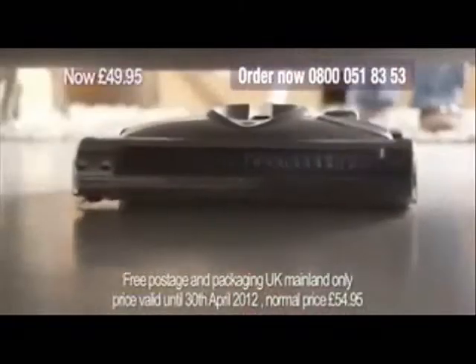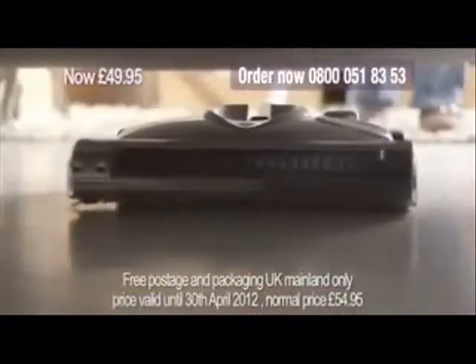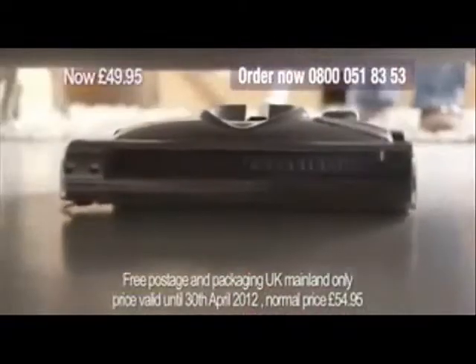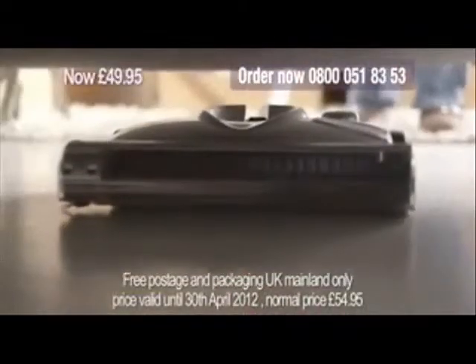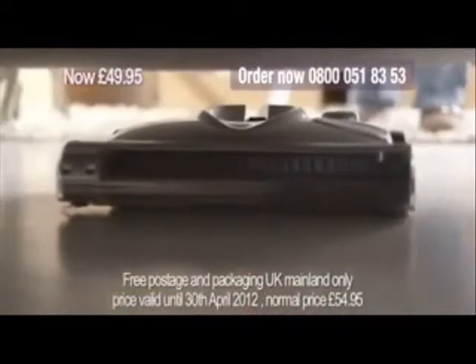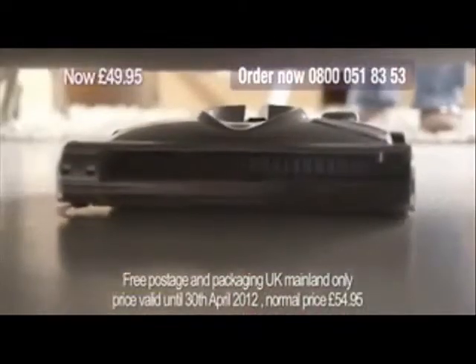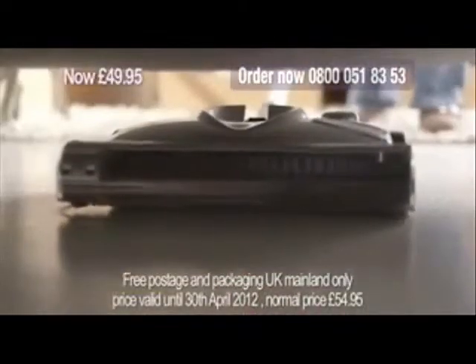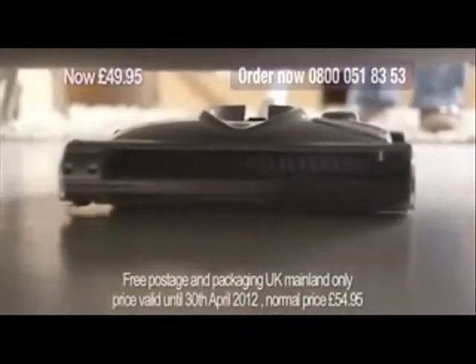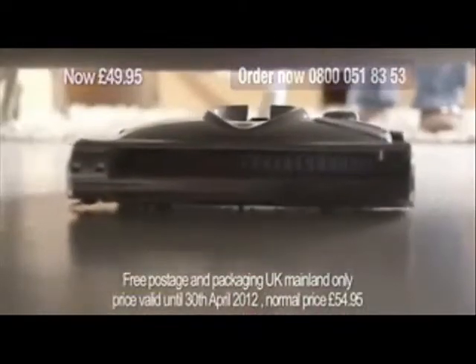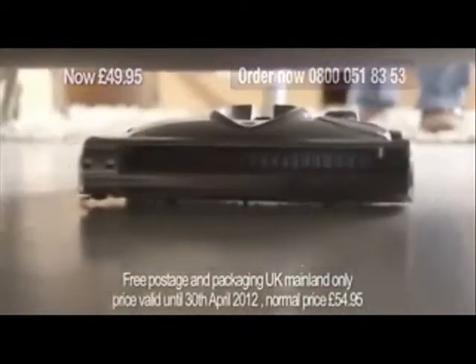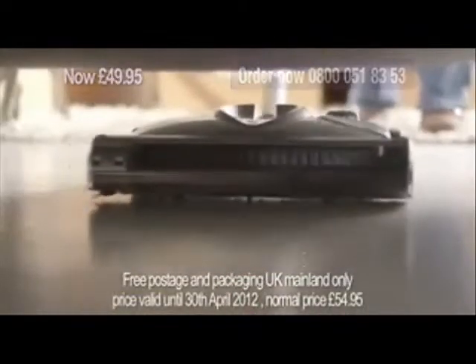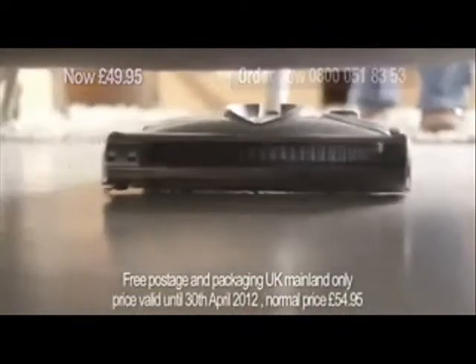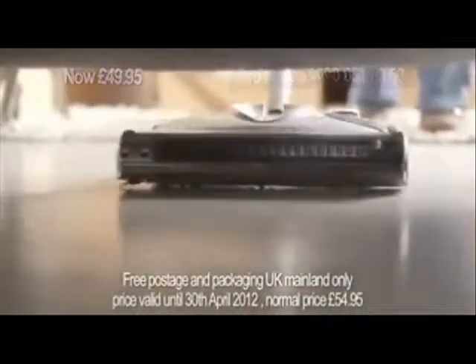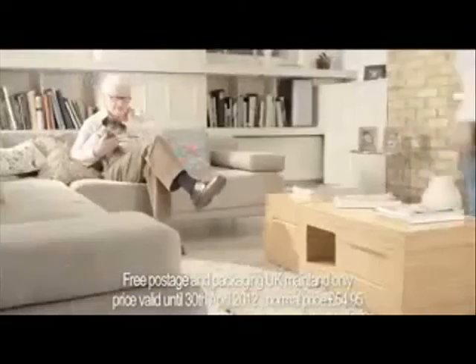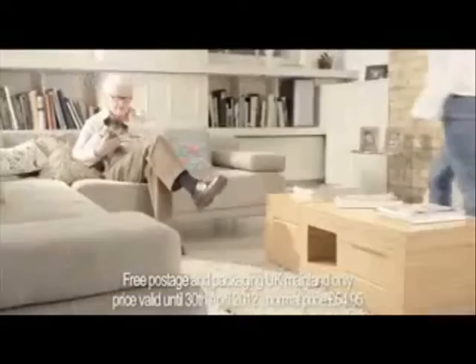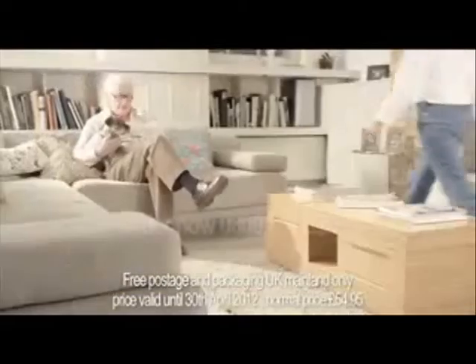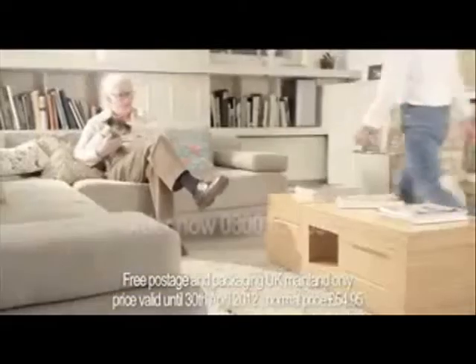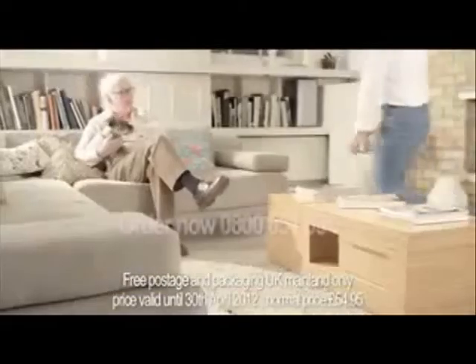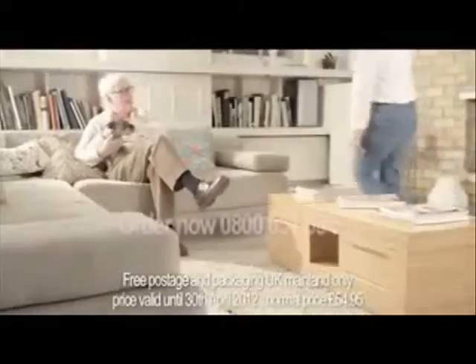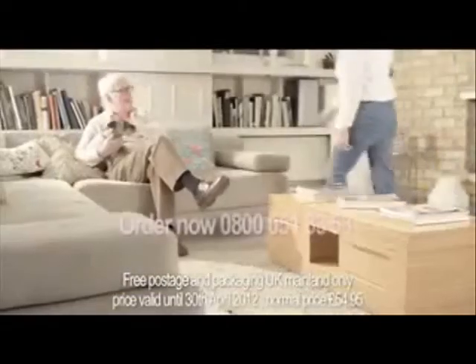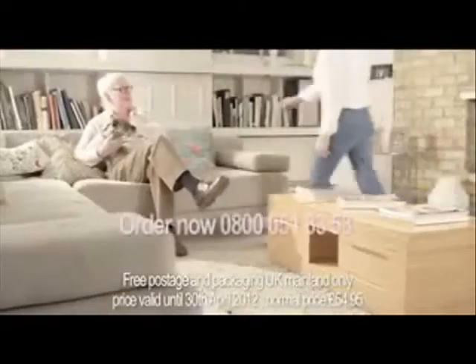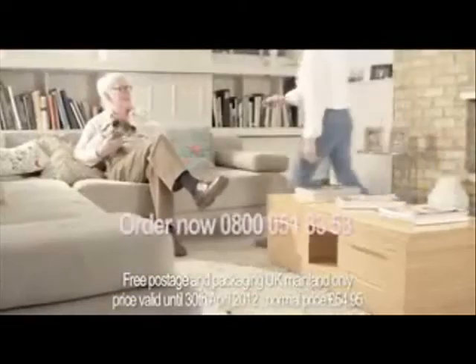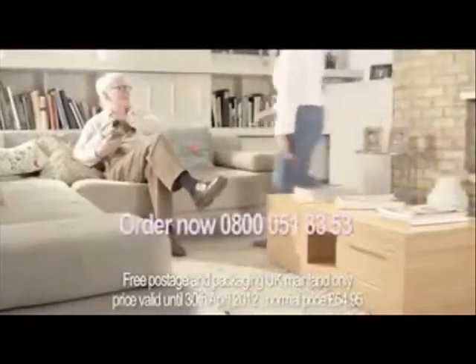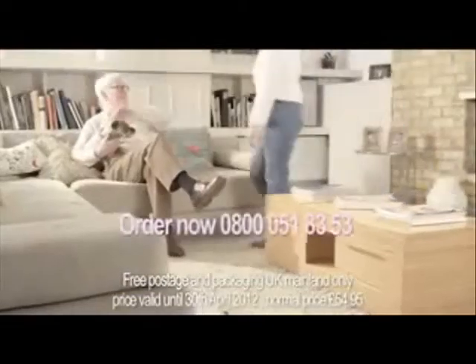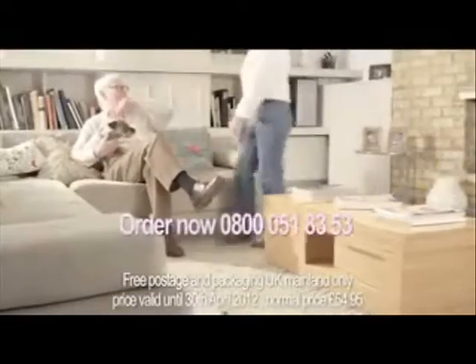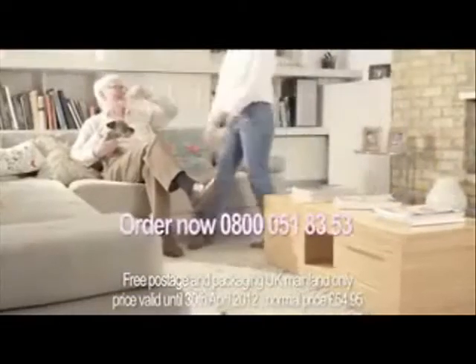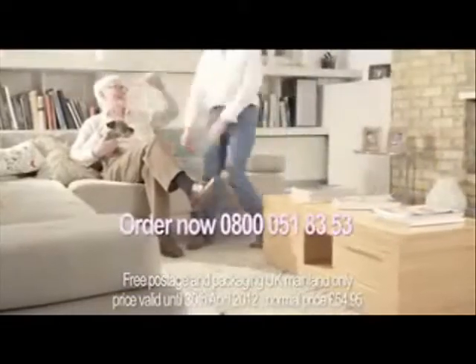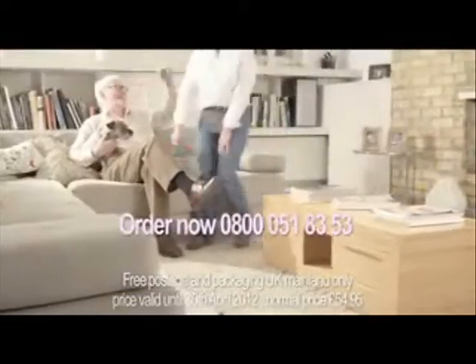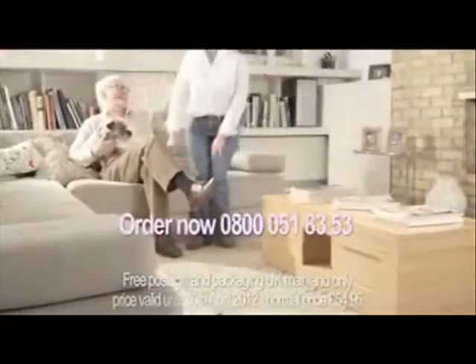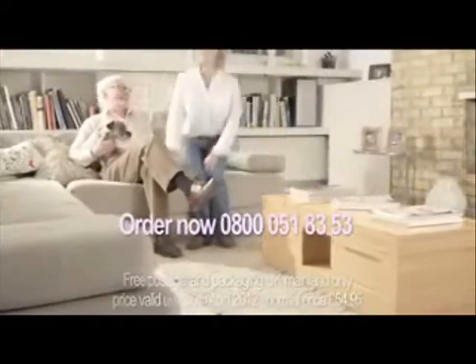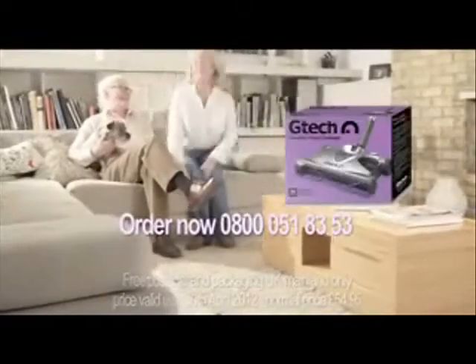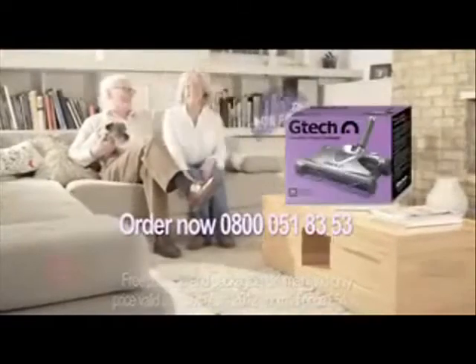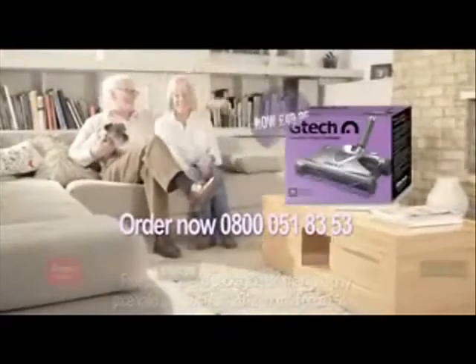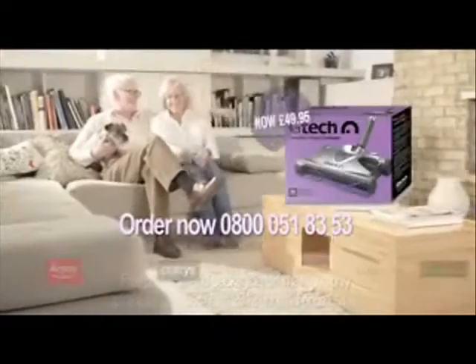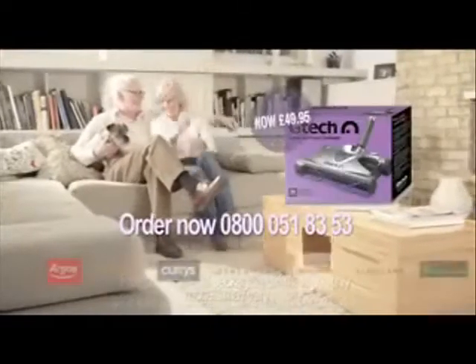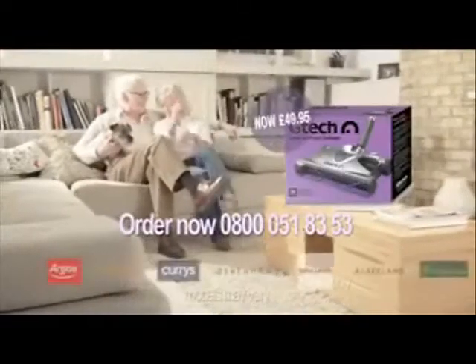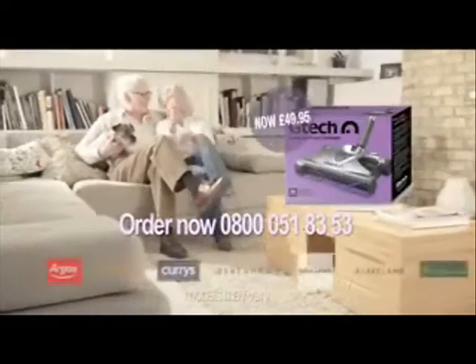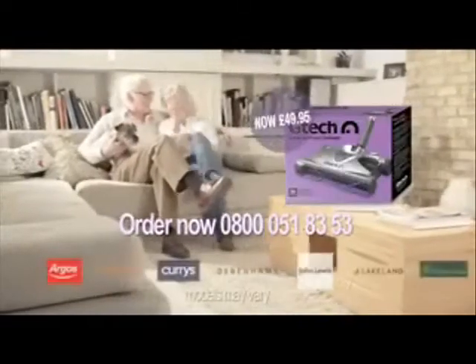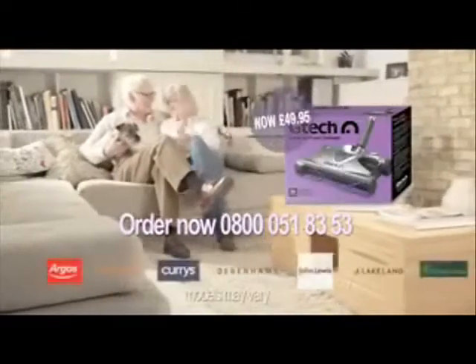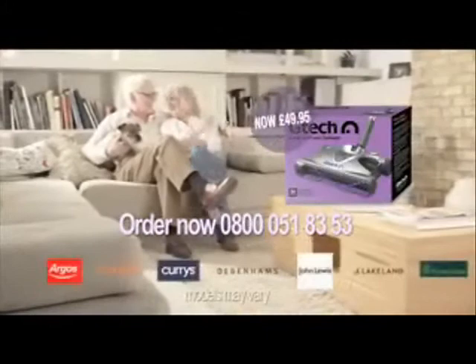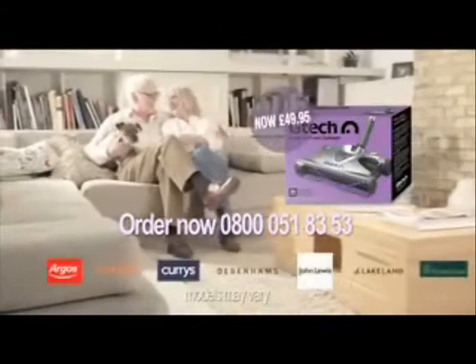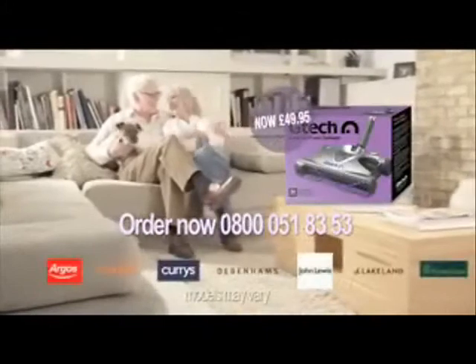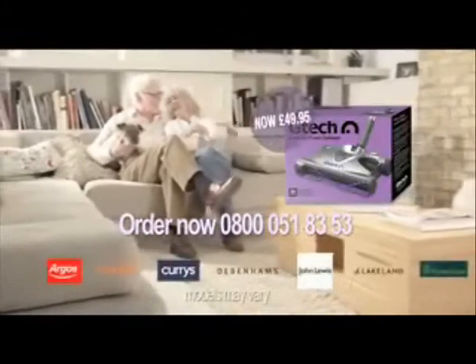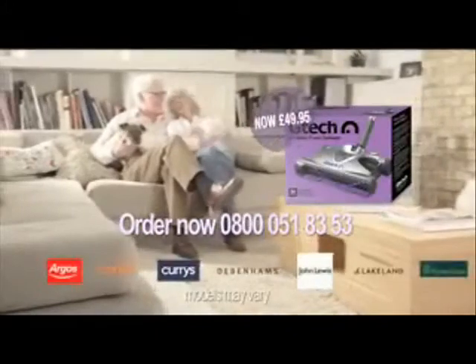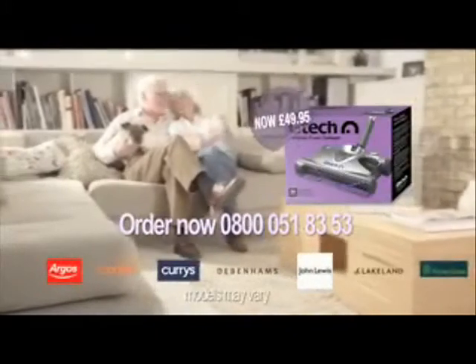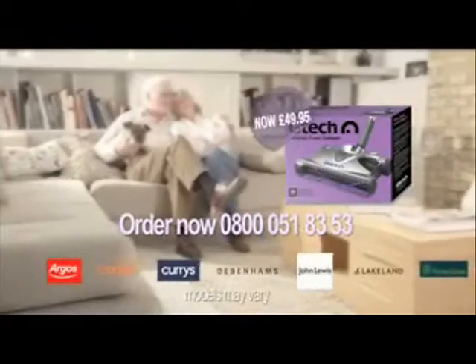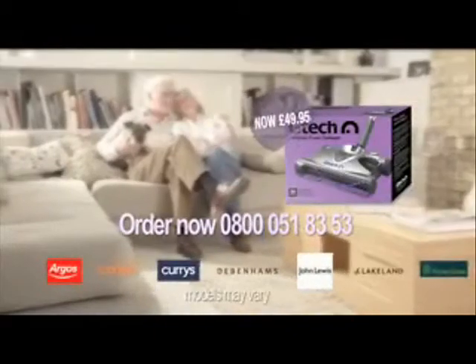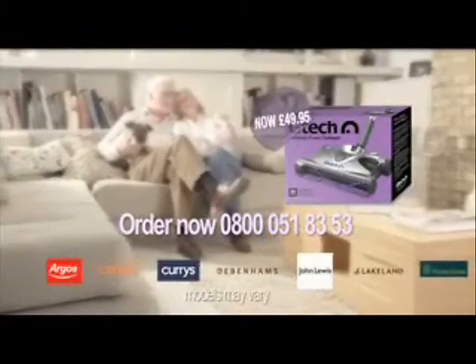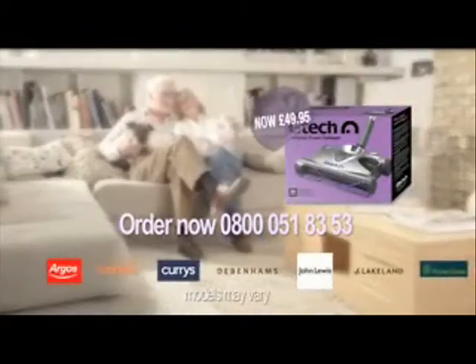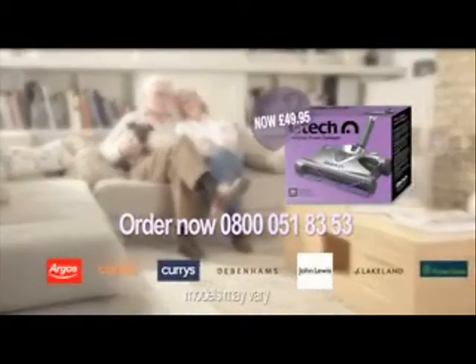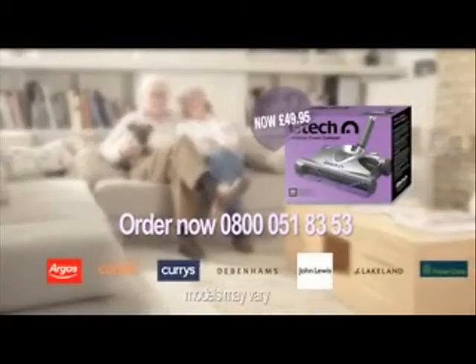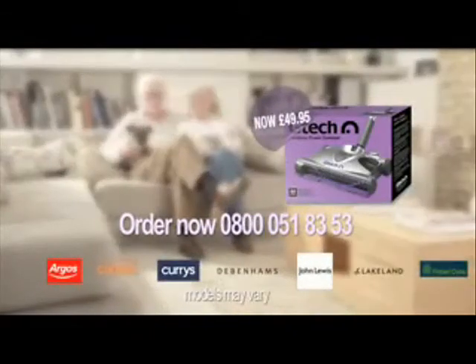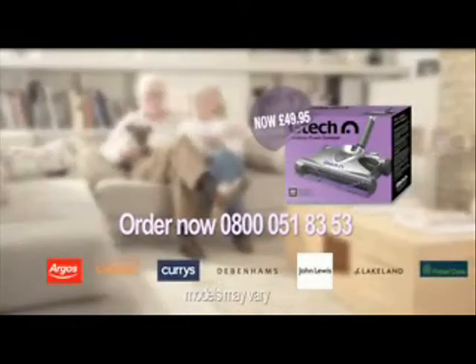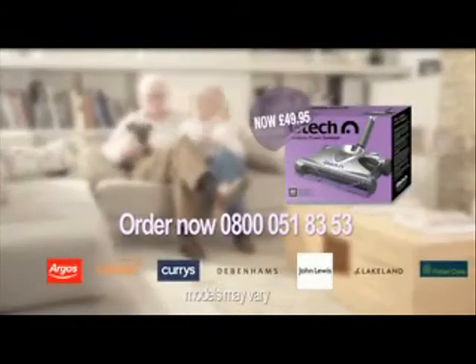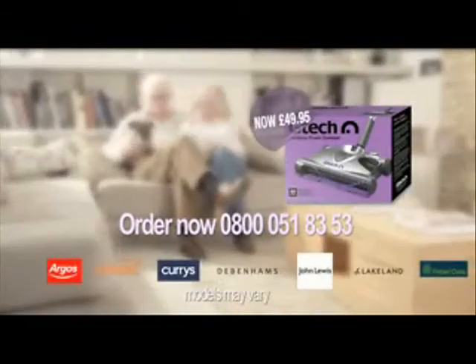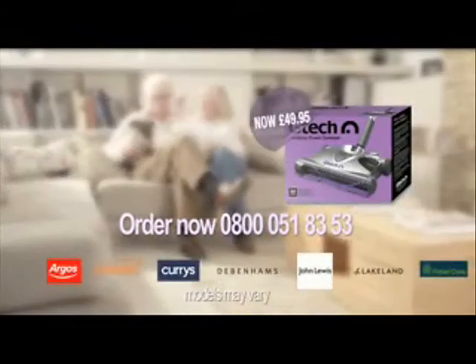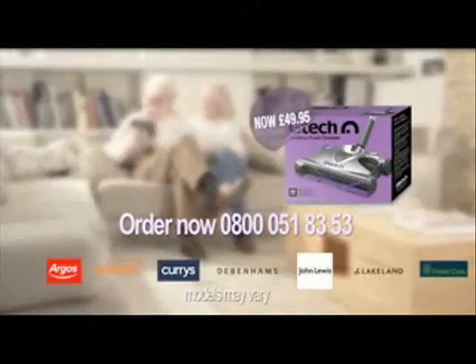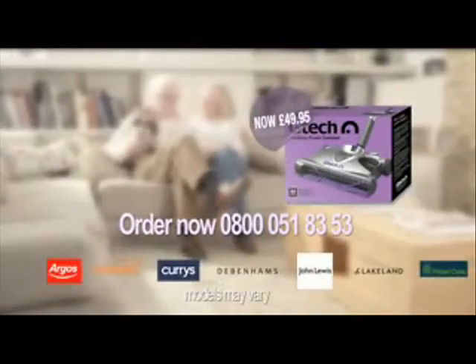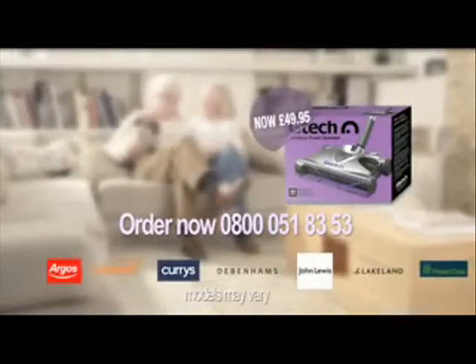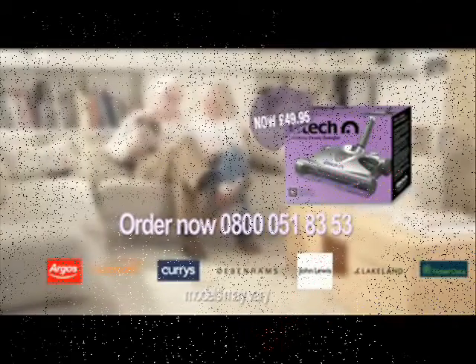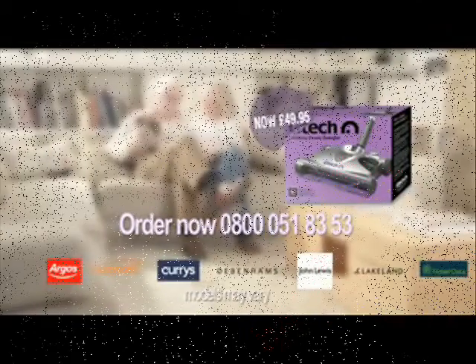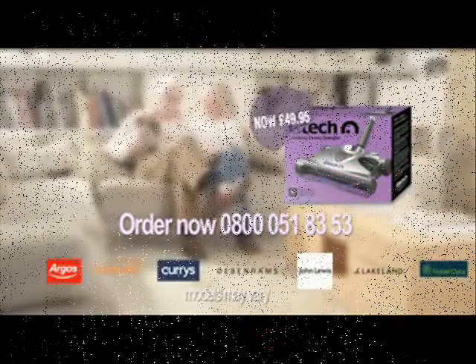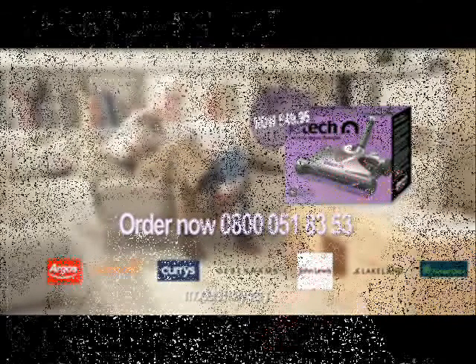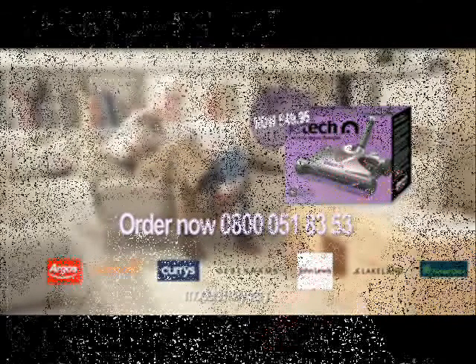The G-TECH Power Sweeper costs $49.95 and comes with free delivery and a 30-day money-back guarantee for direct orders.